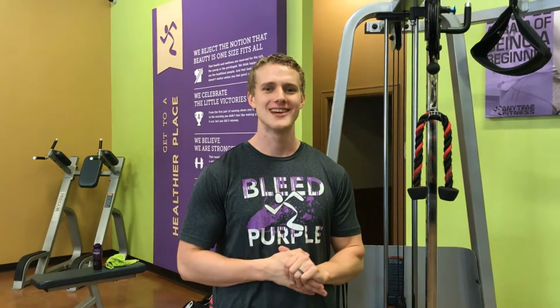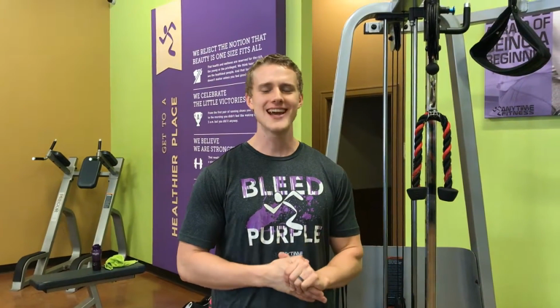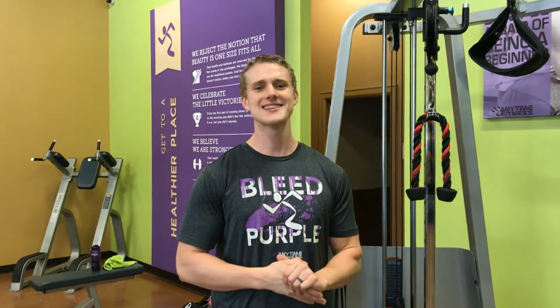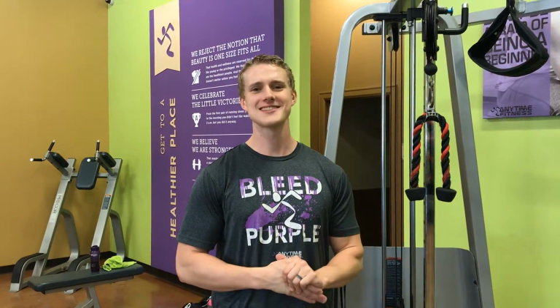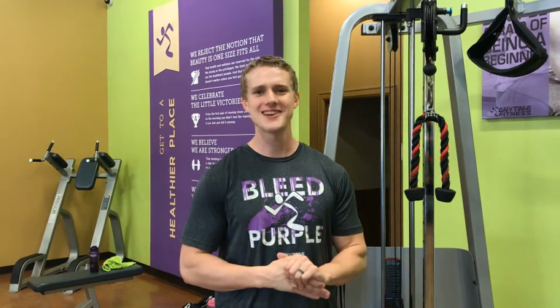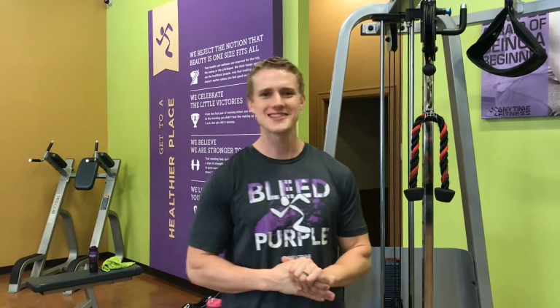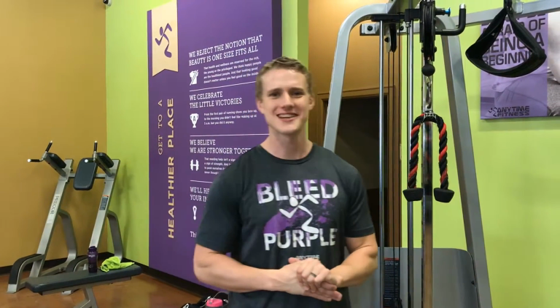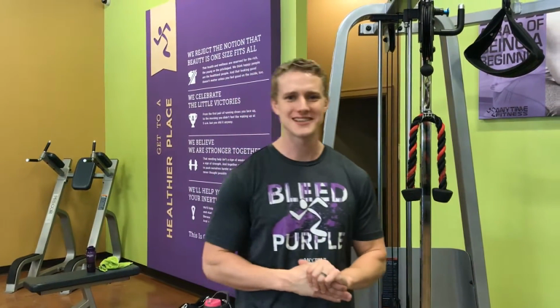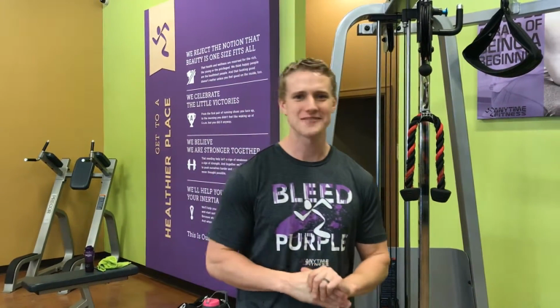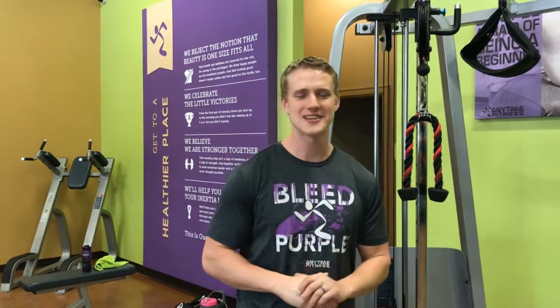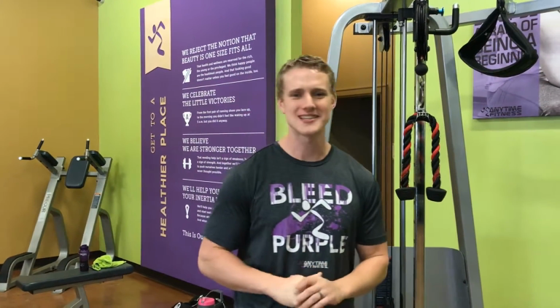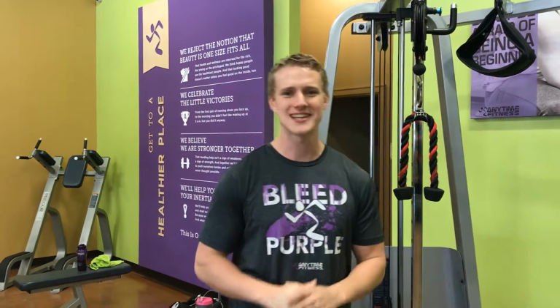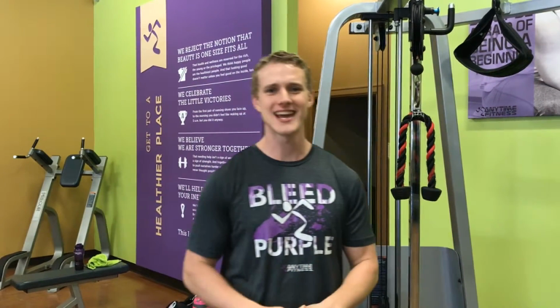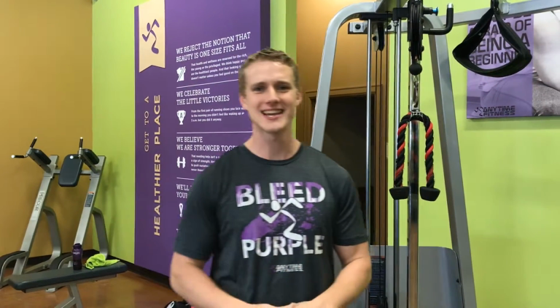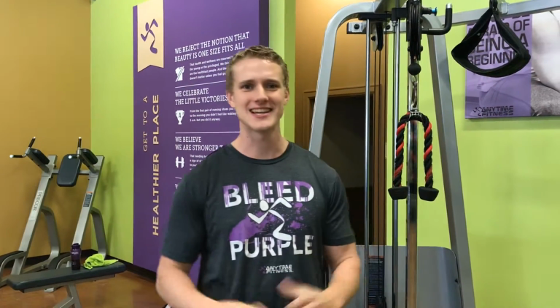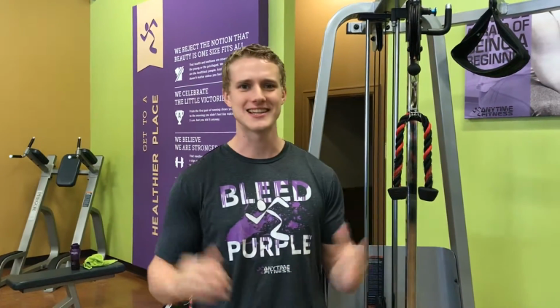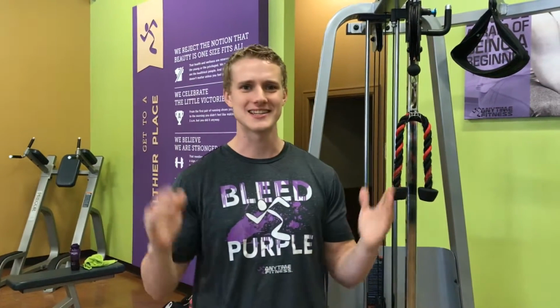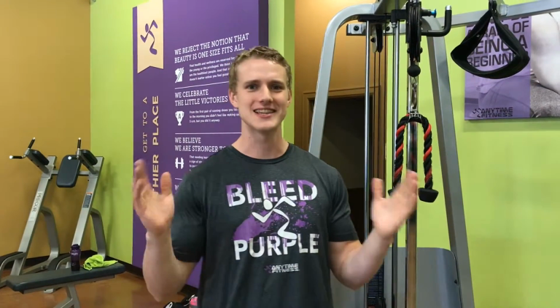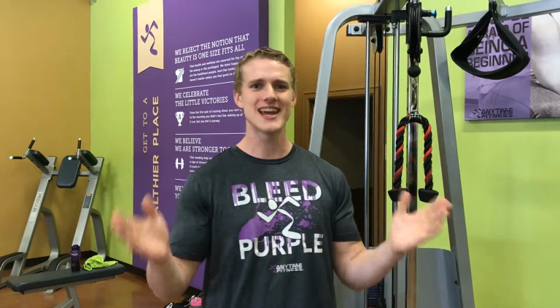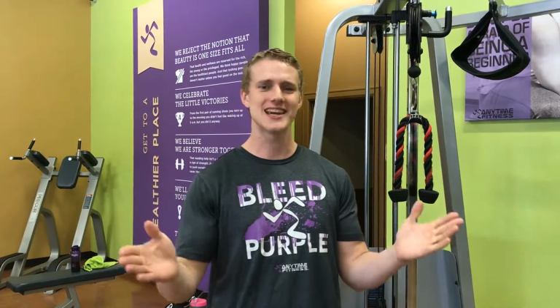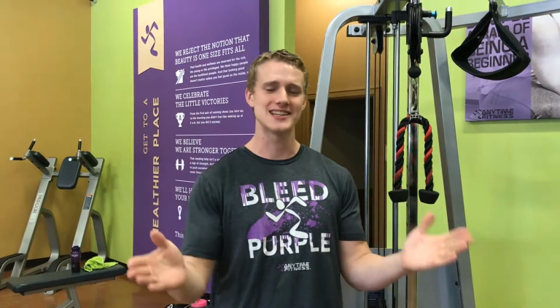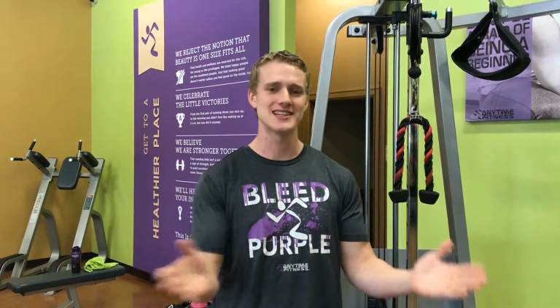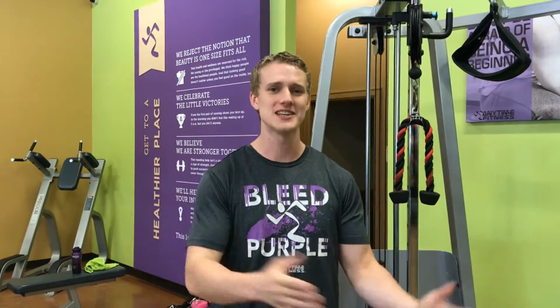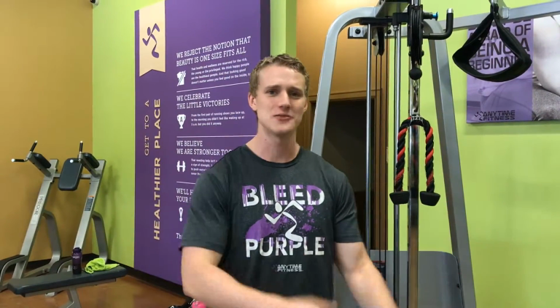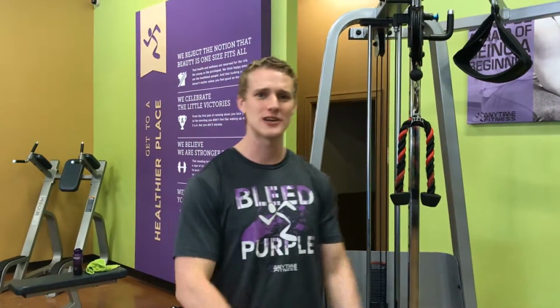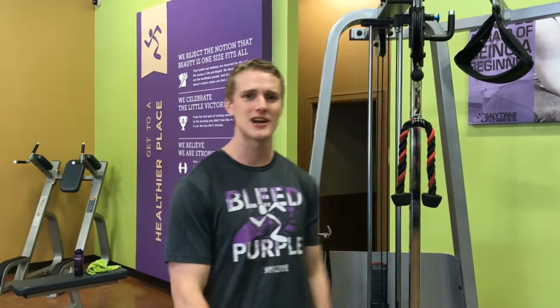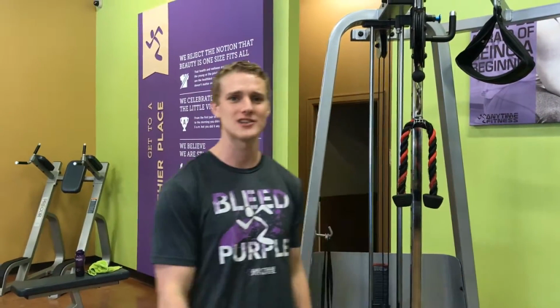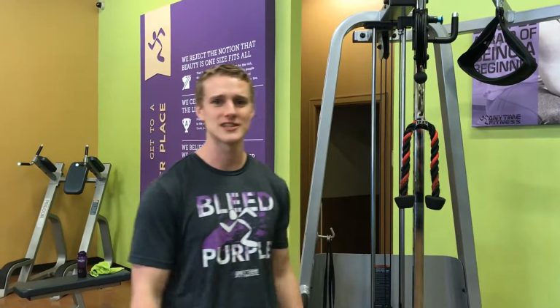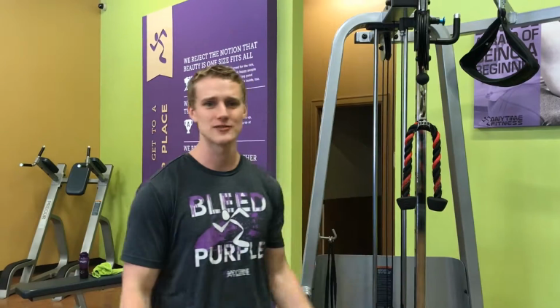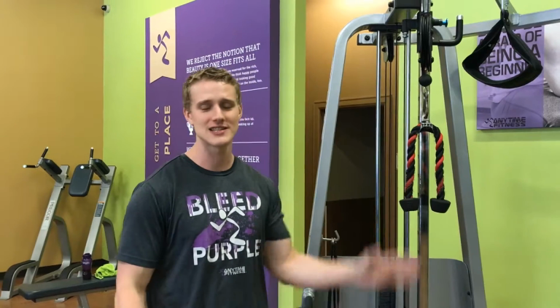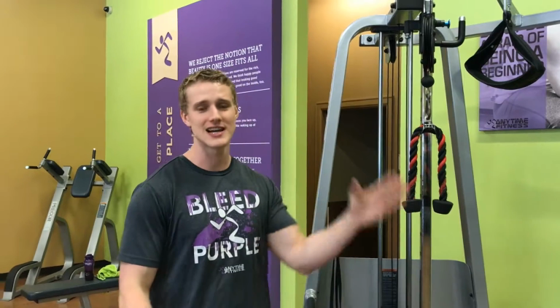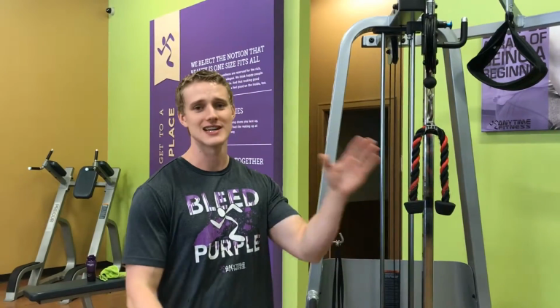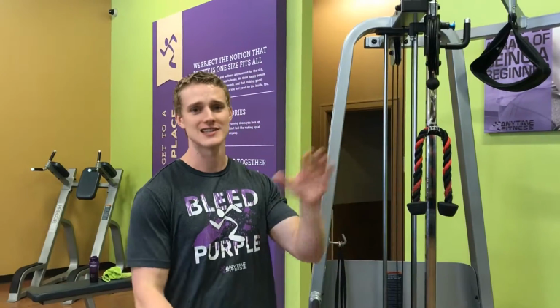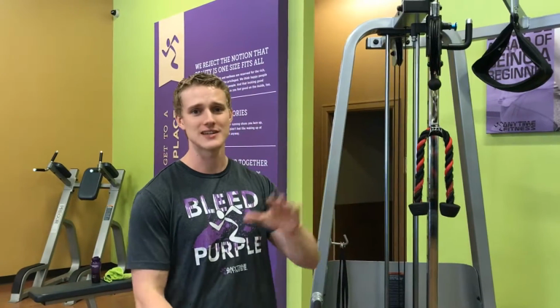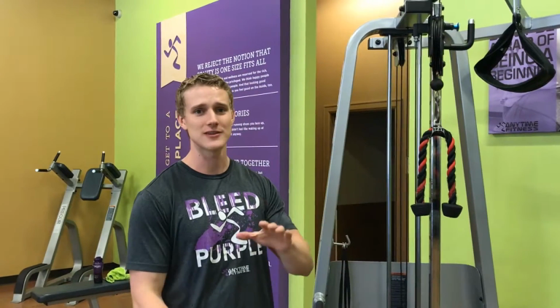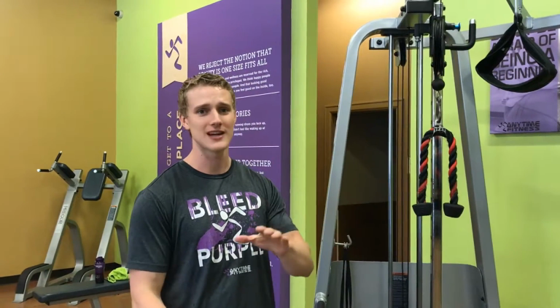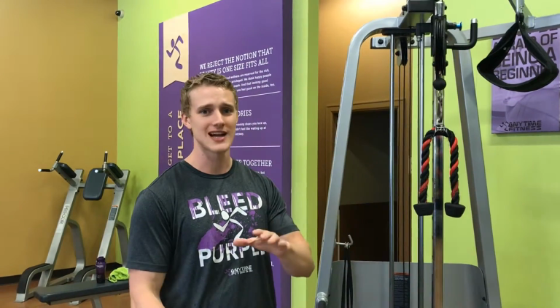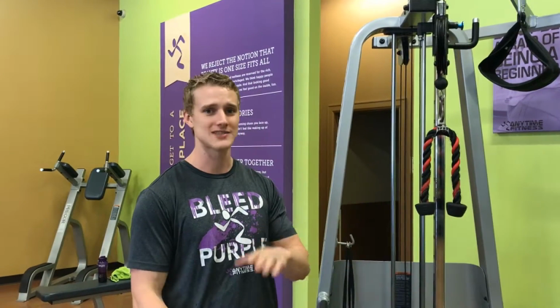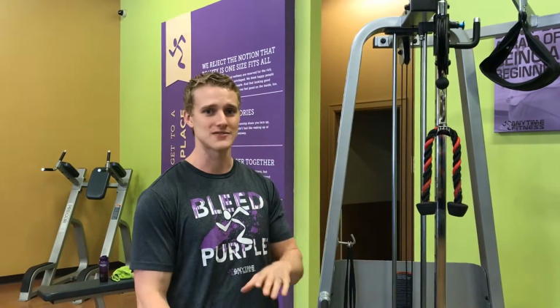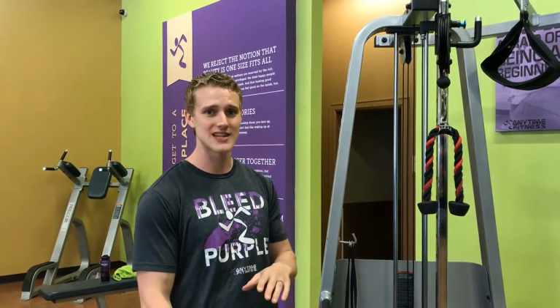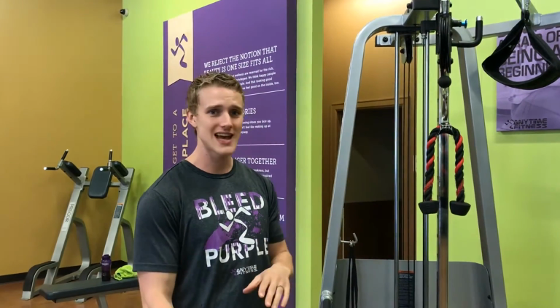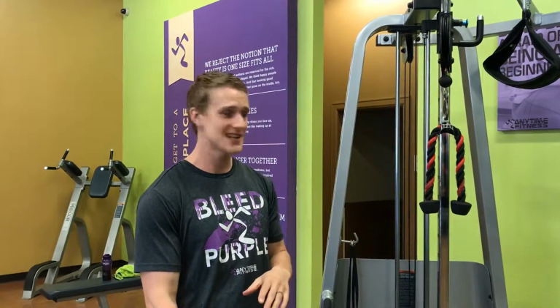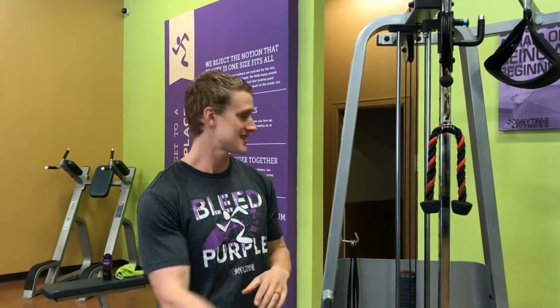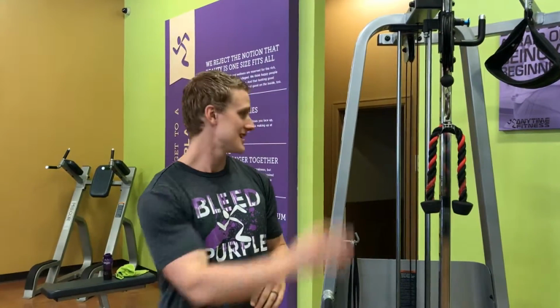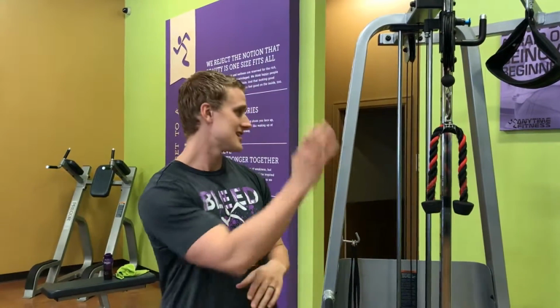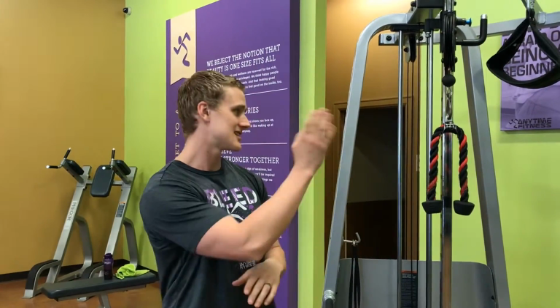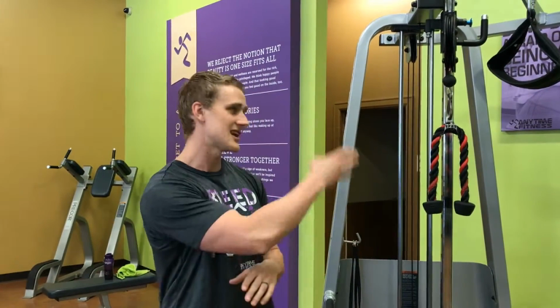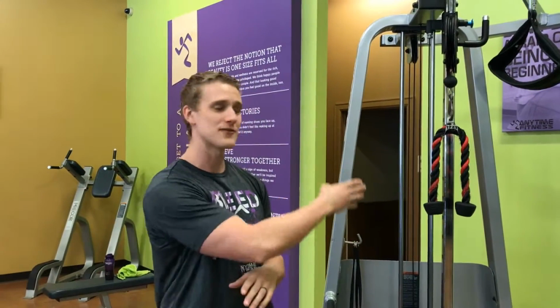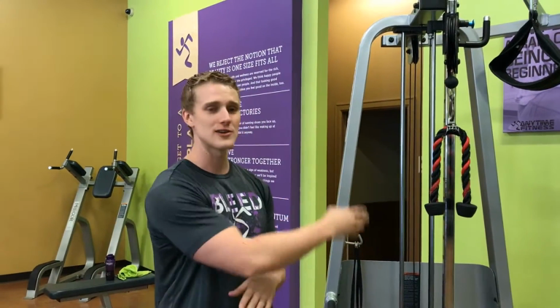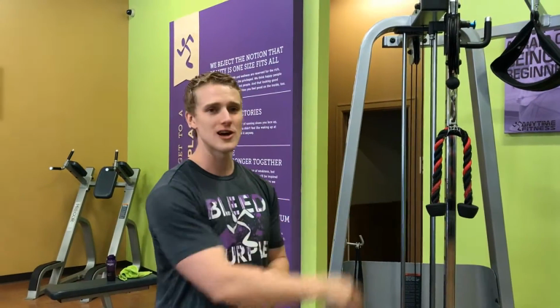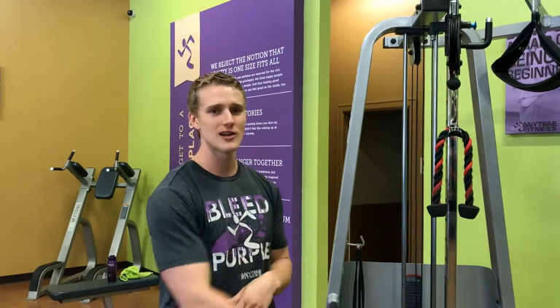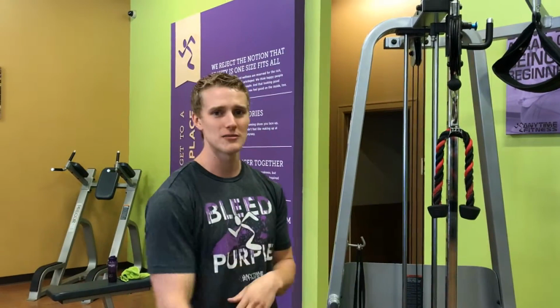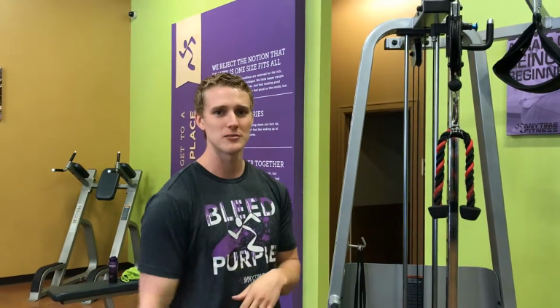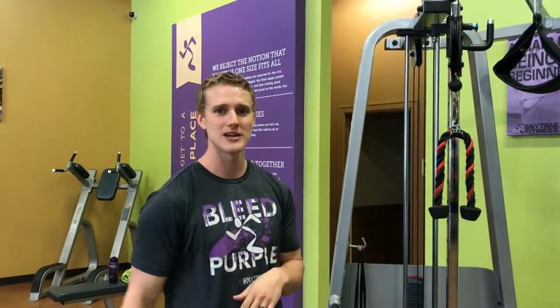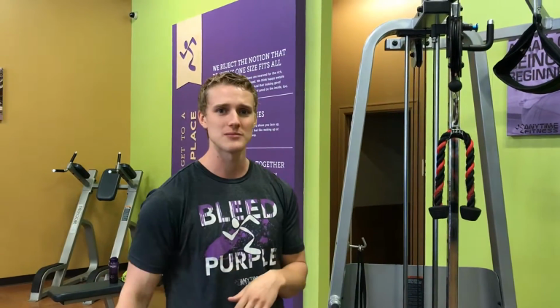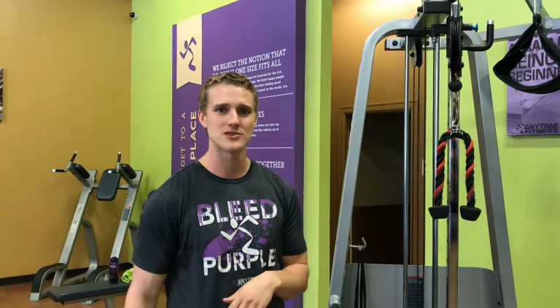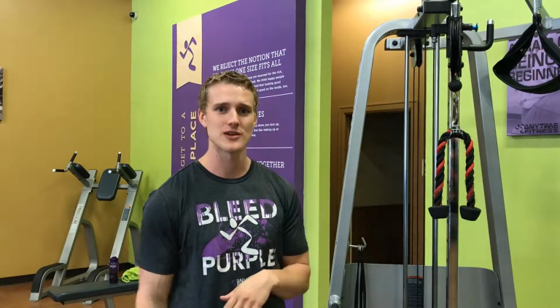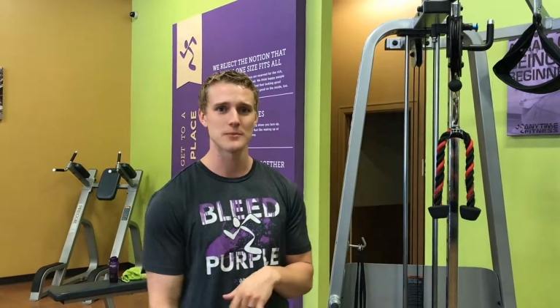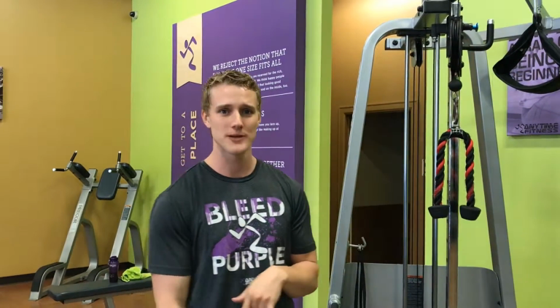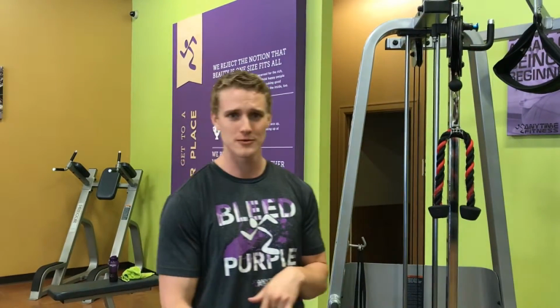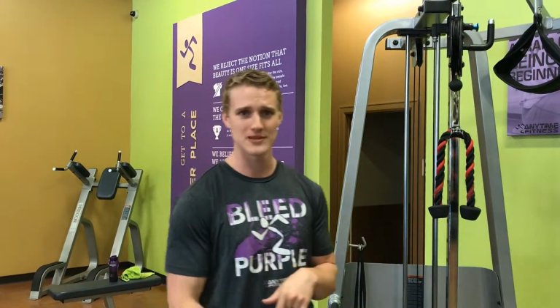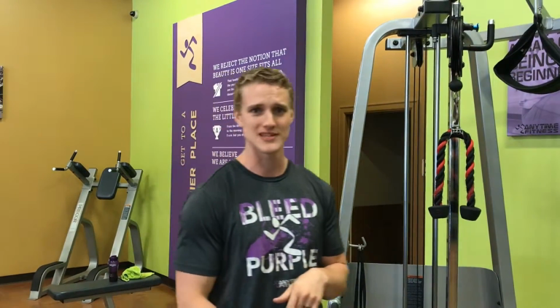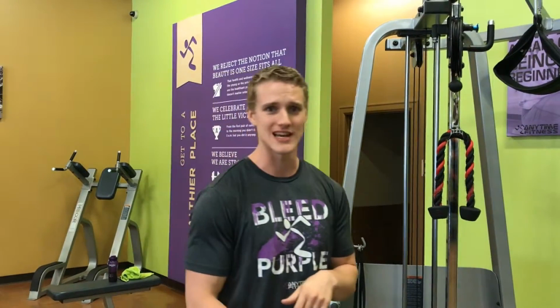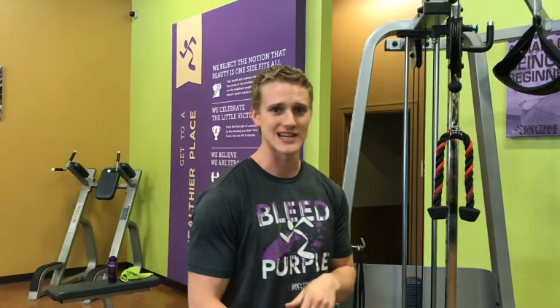Hey, this is Austin, Anytime Fitness Academy, and today continuing our series on different kinds of sets. Today for y'all I'm going to be demonstrating a pyramid set.